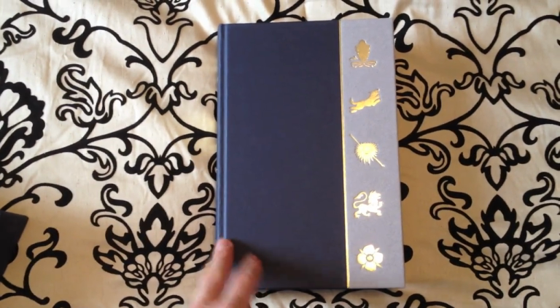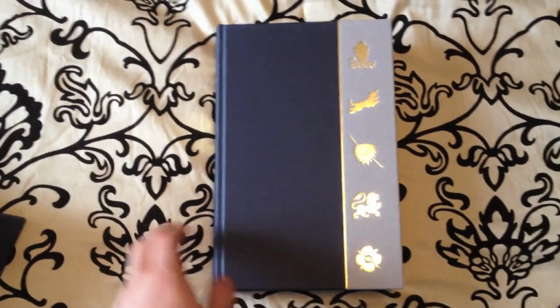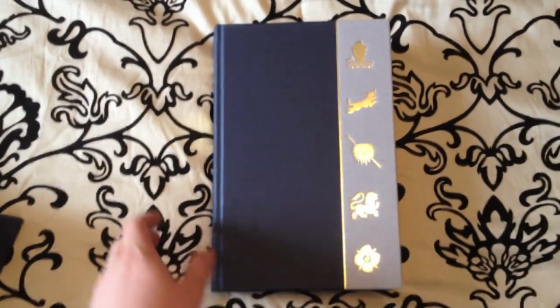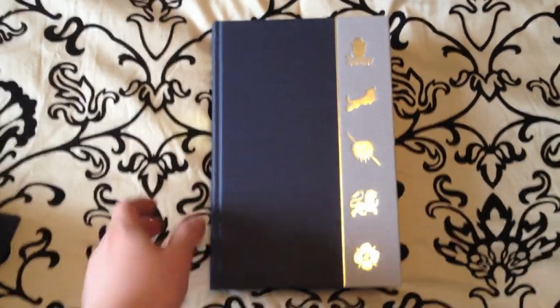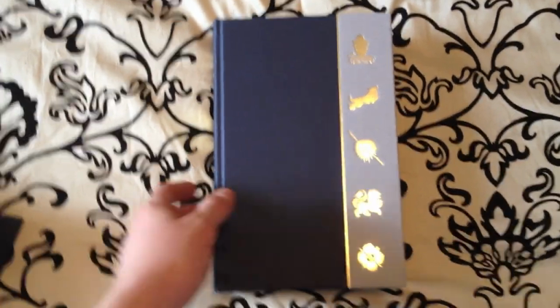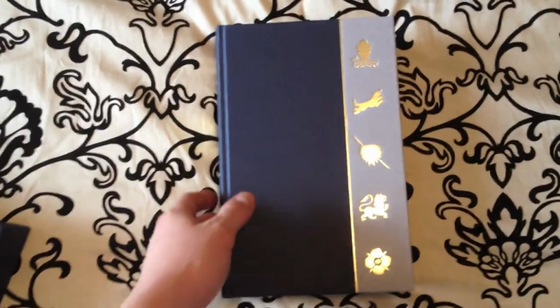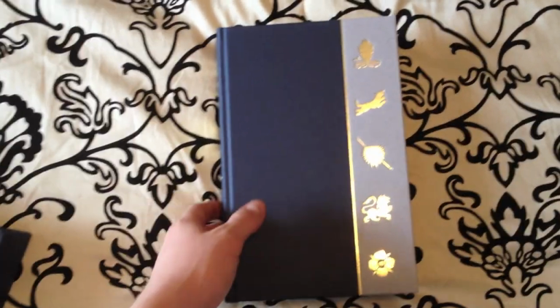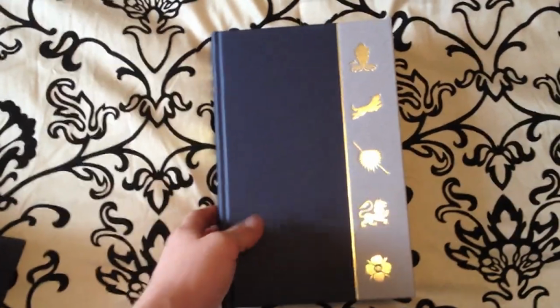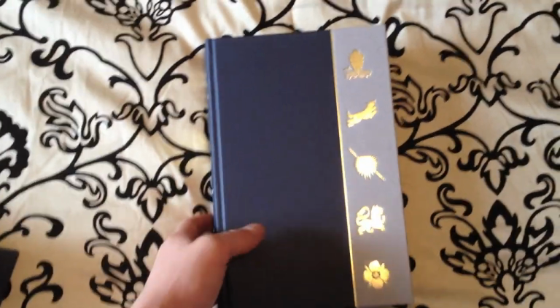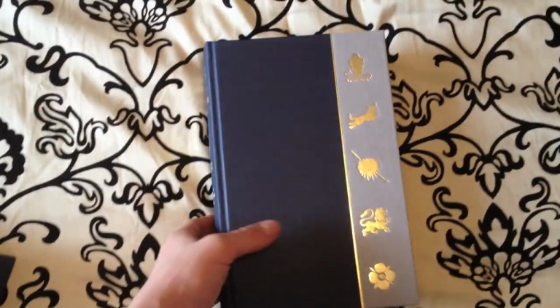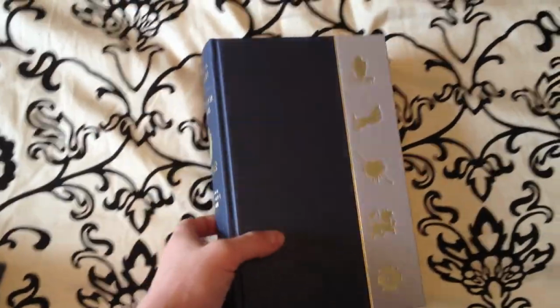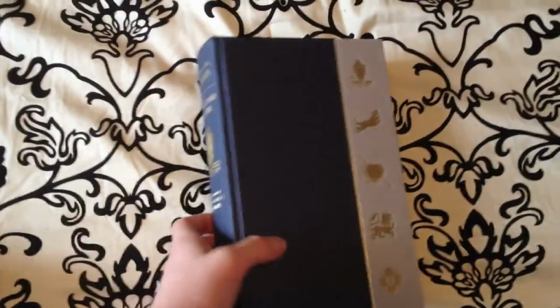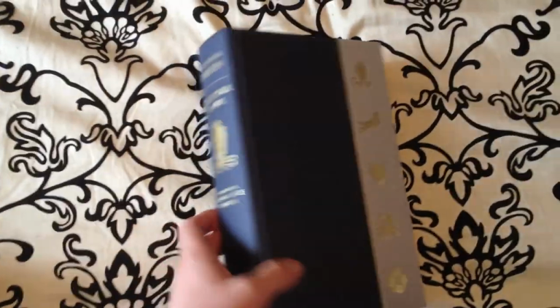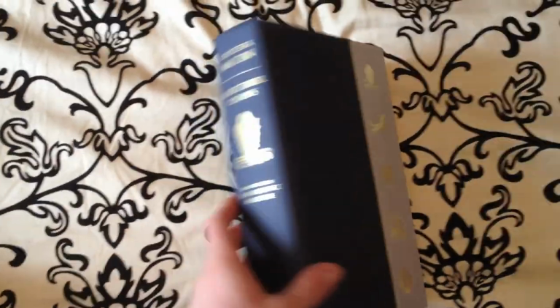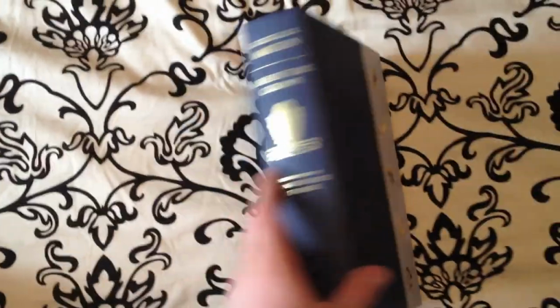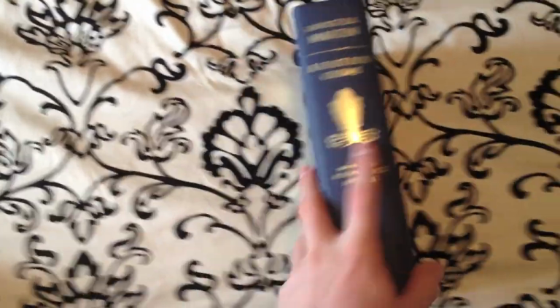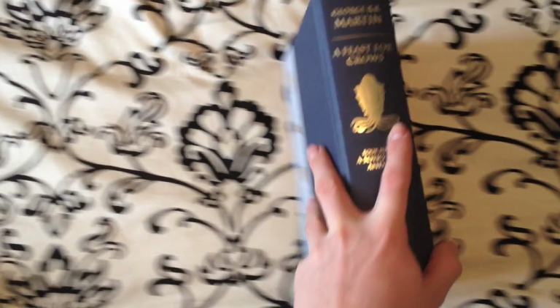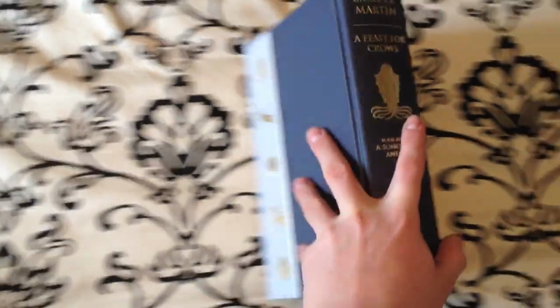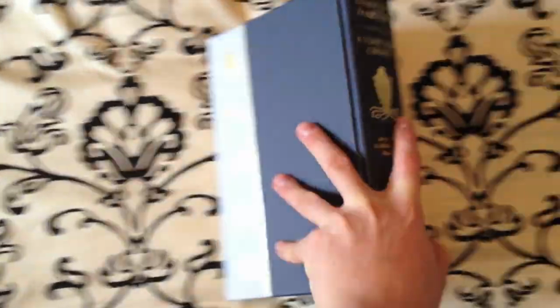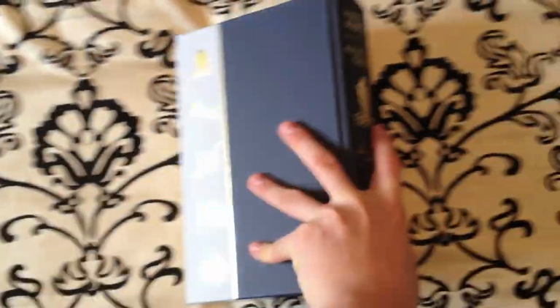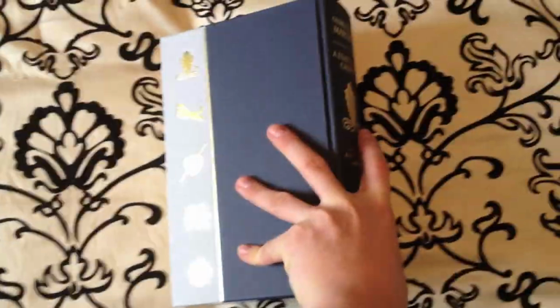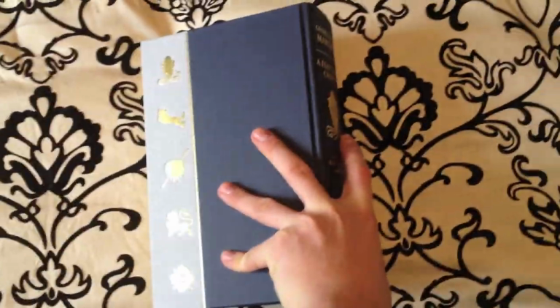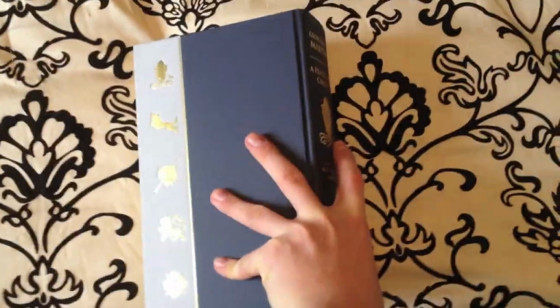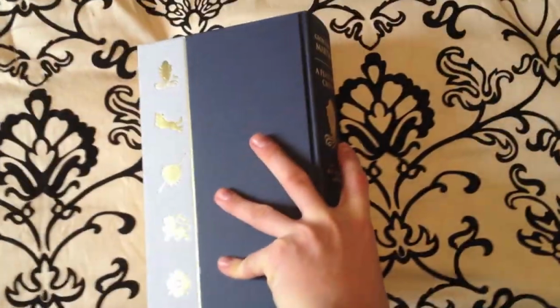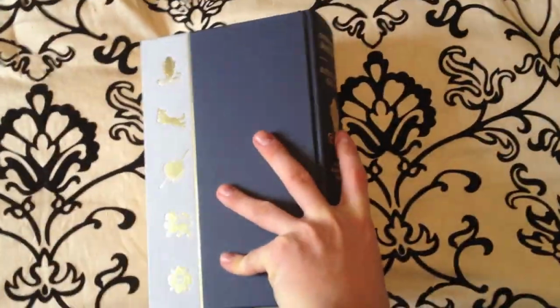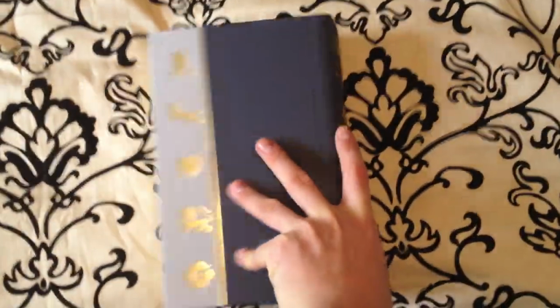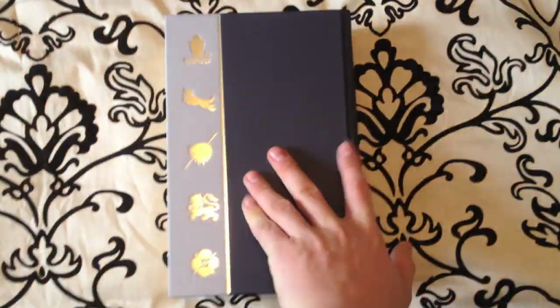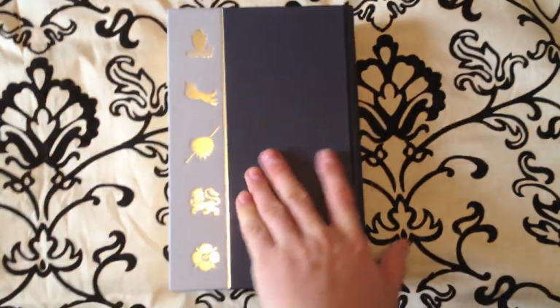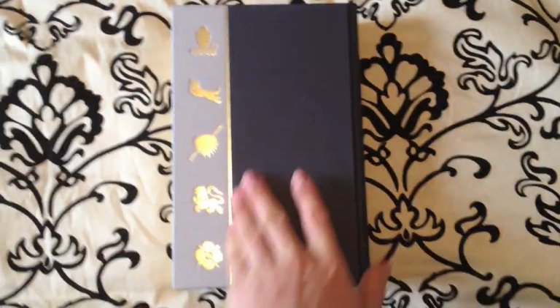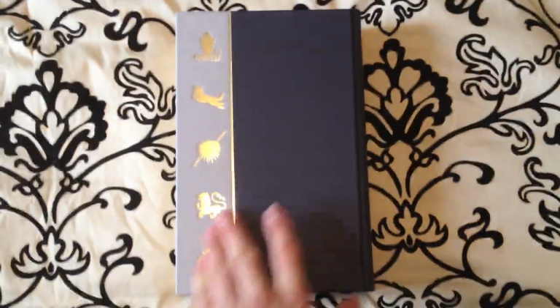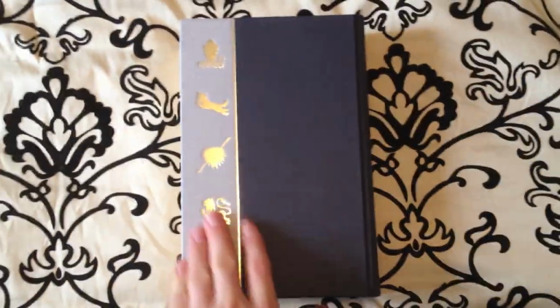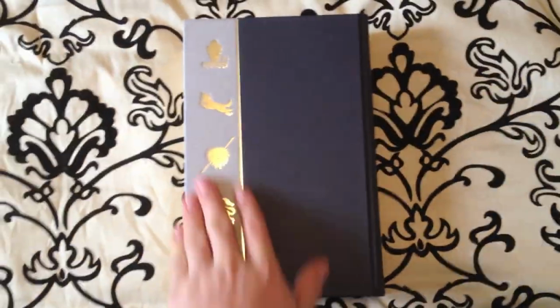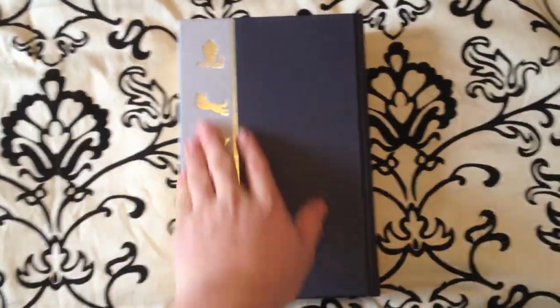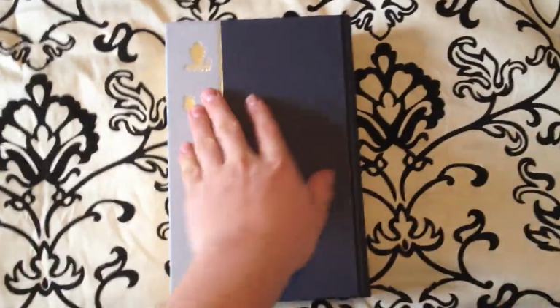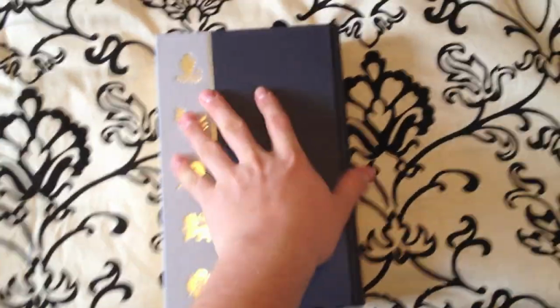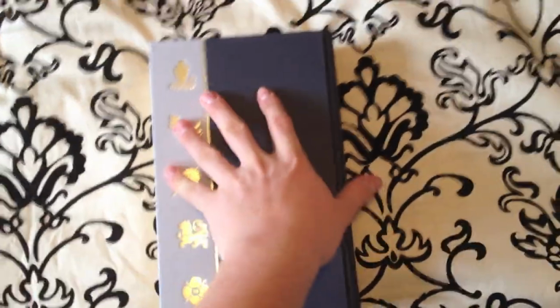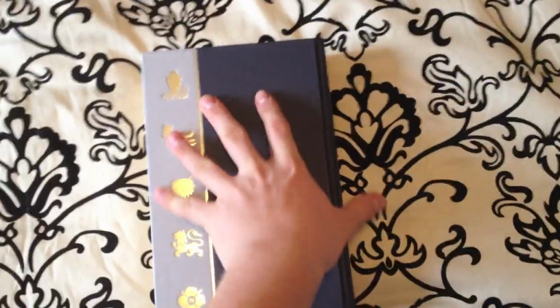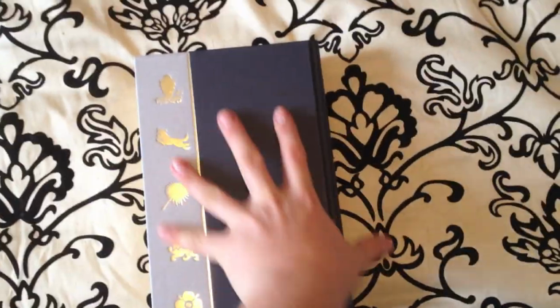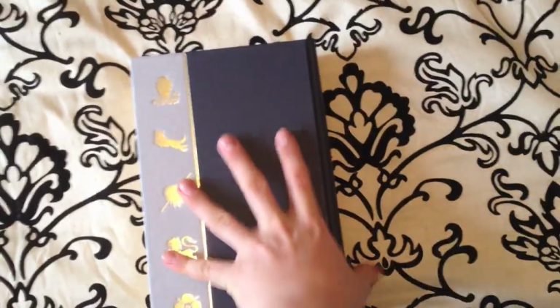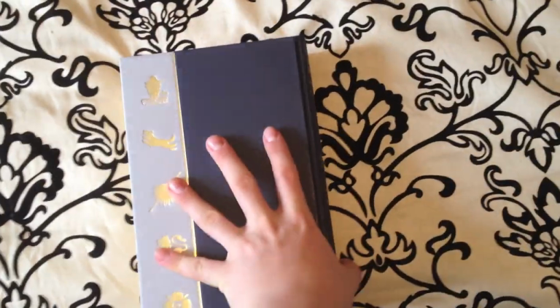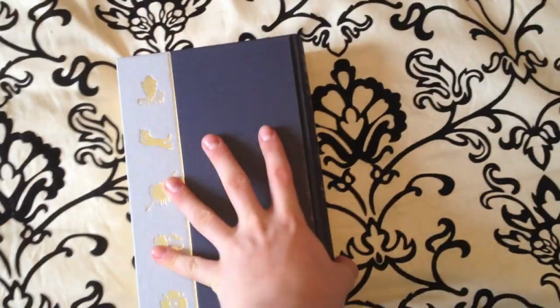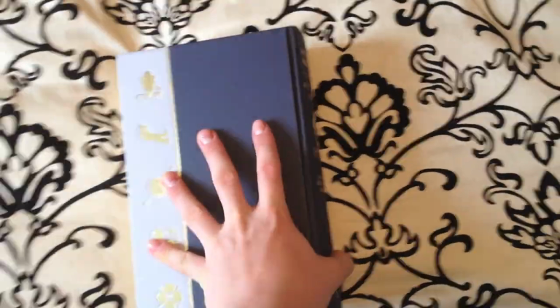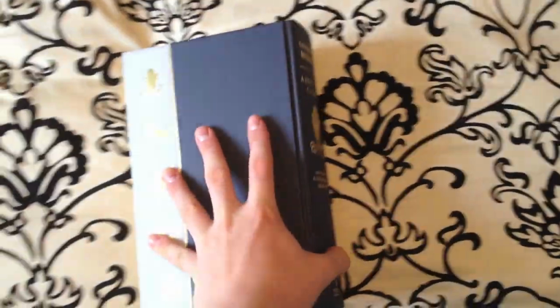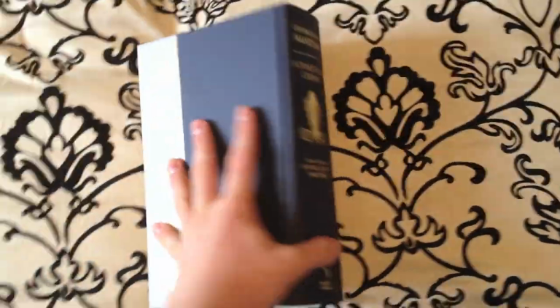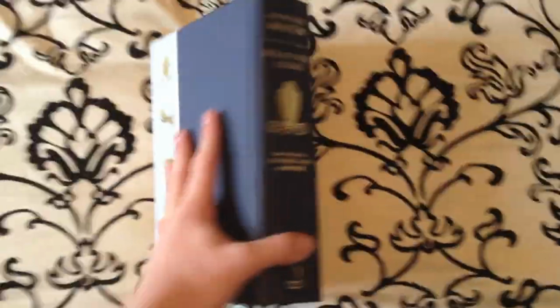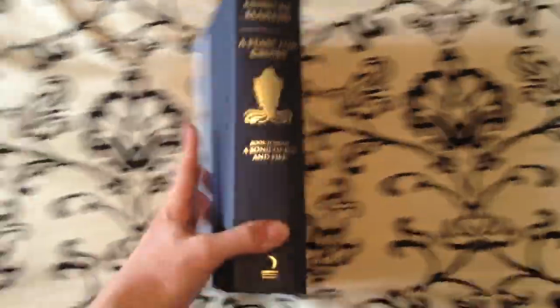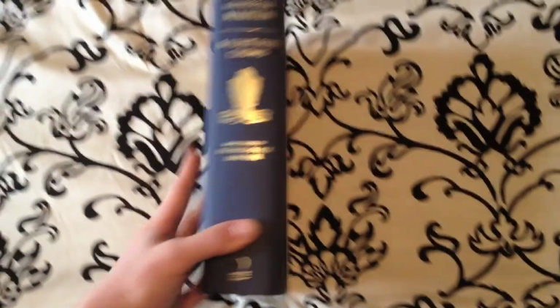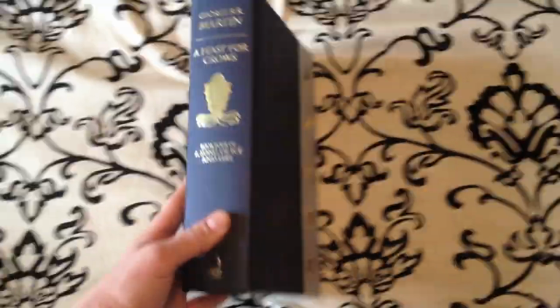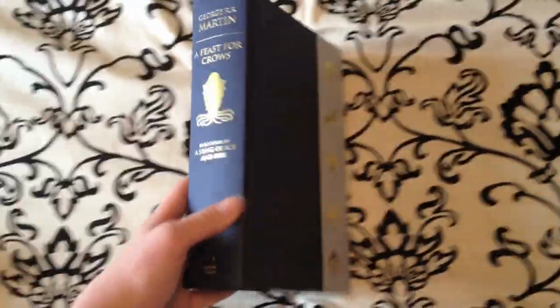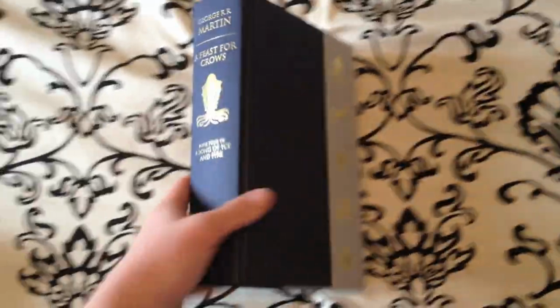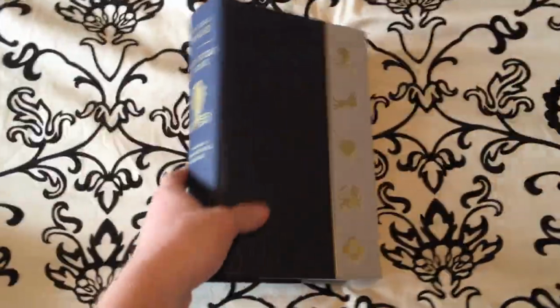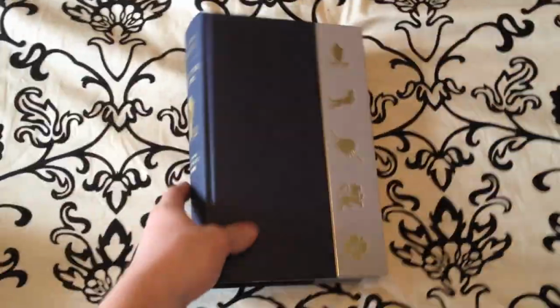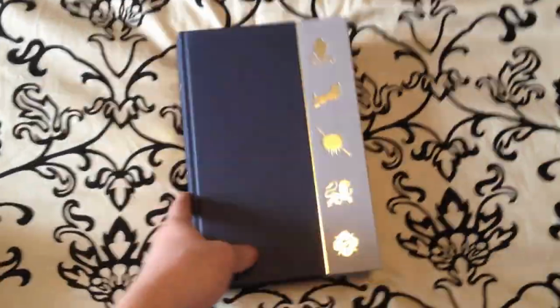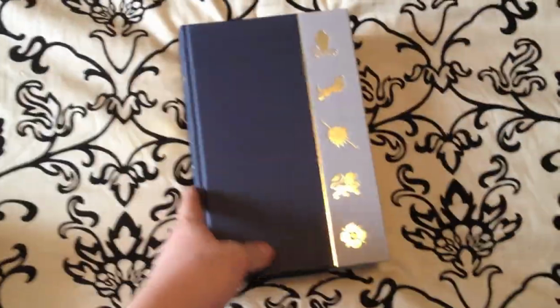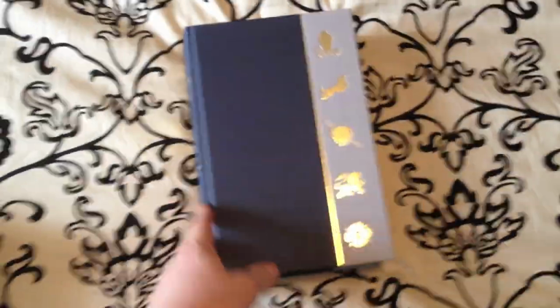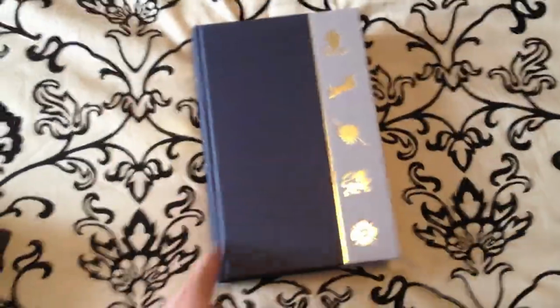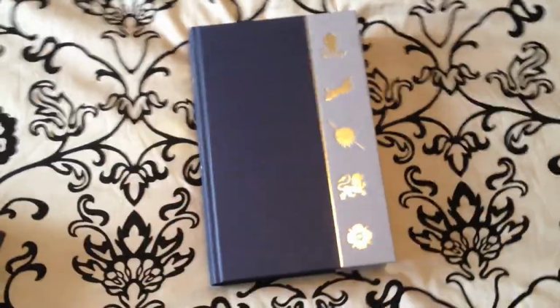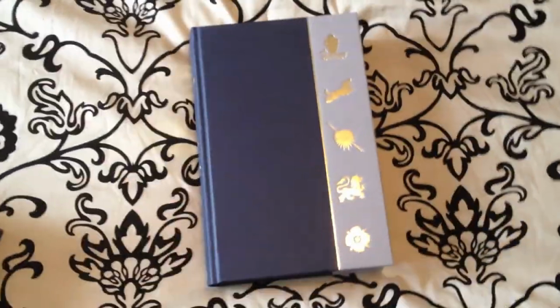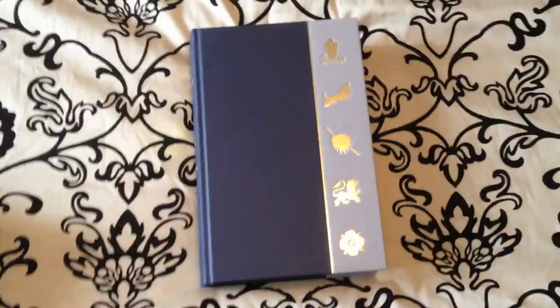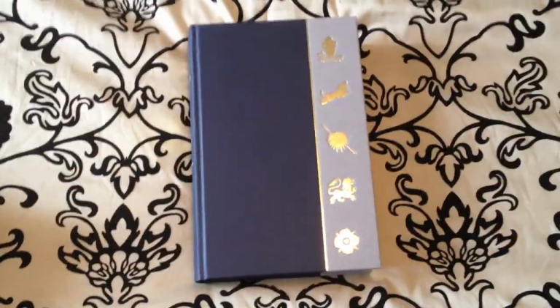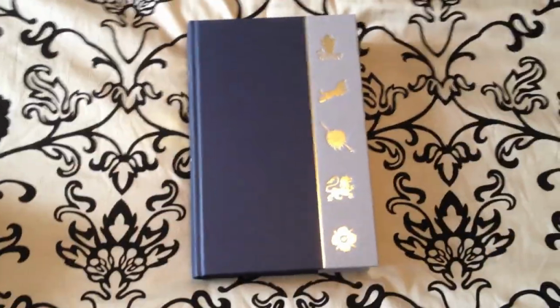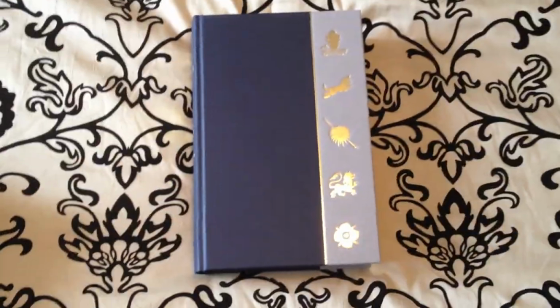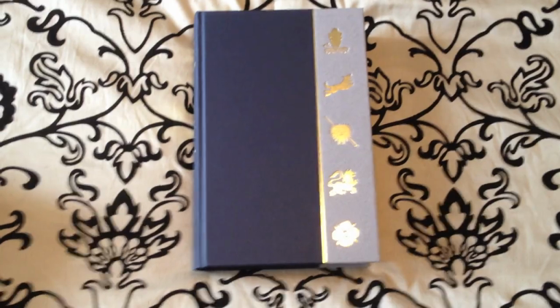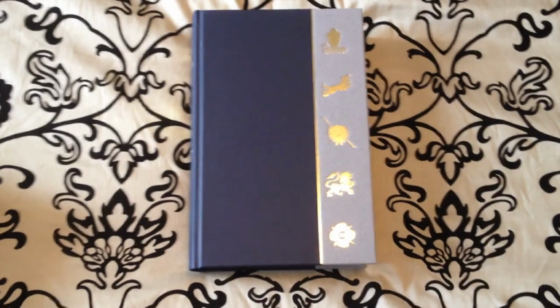I'll continue doing these reviews on these deluxe editions, and as always guys, keep on reading.